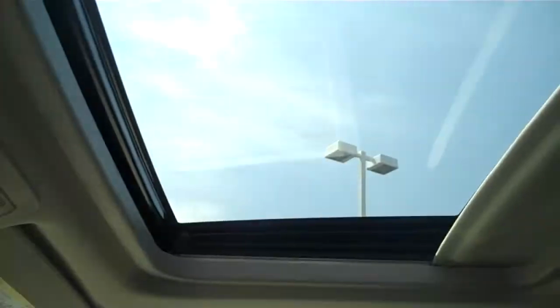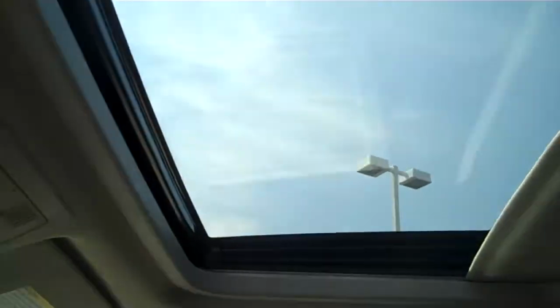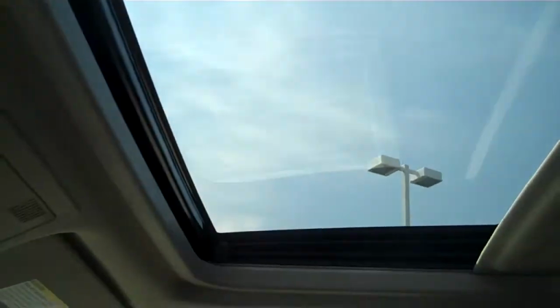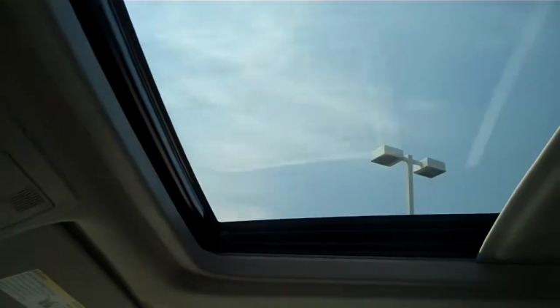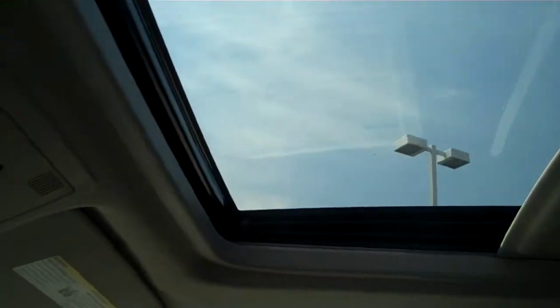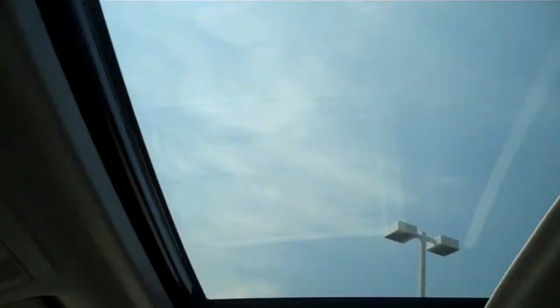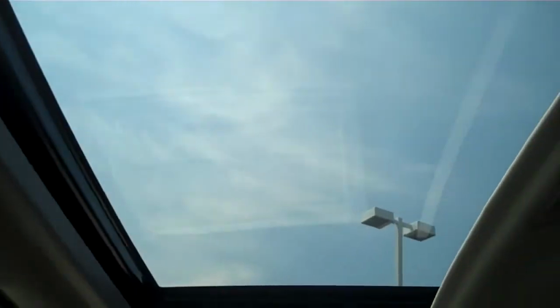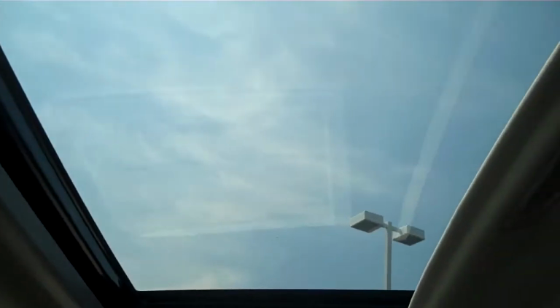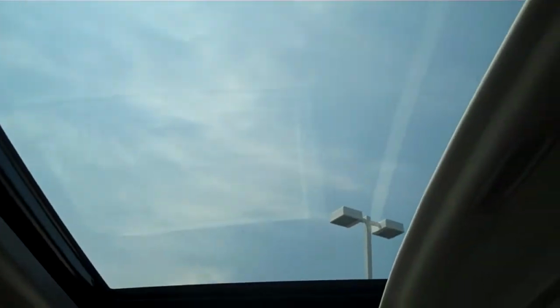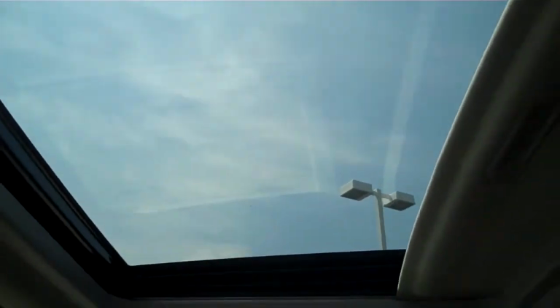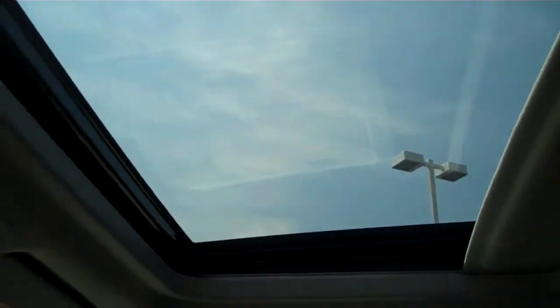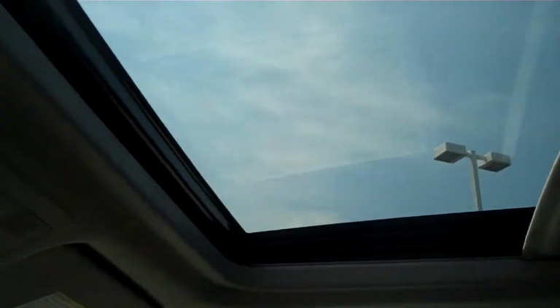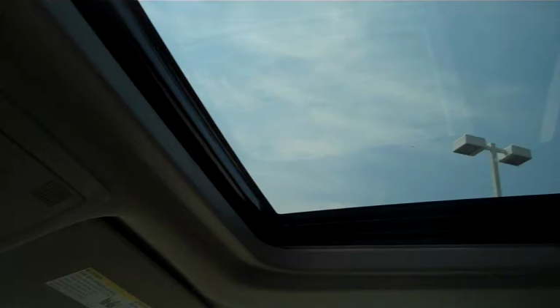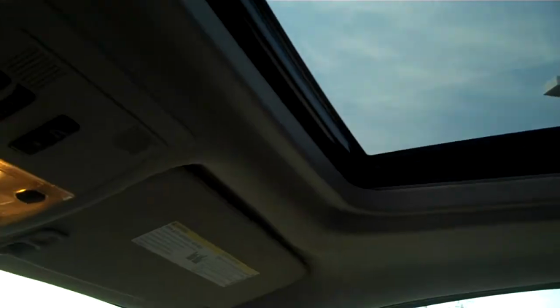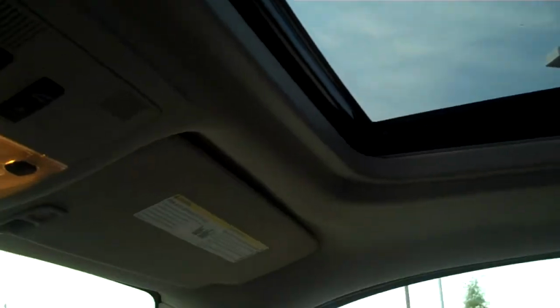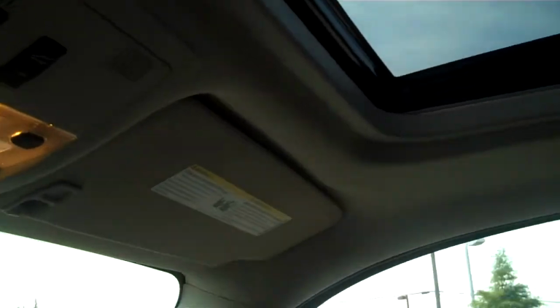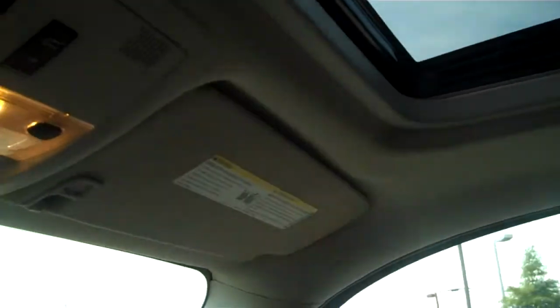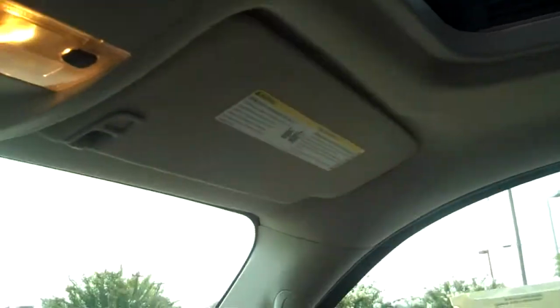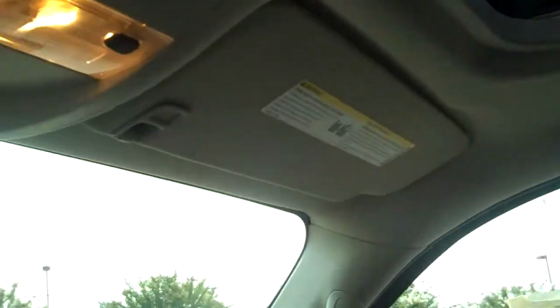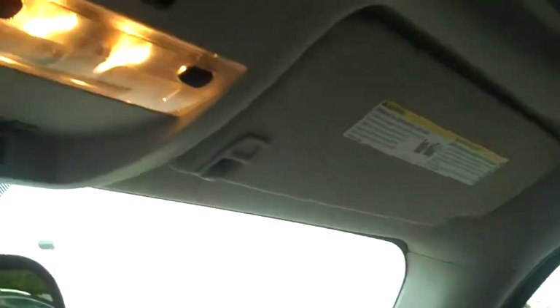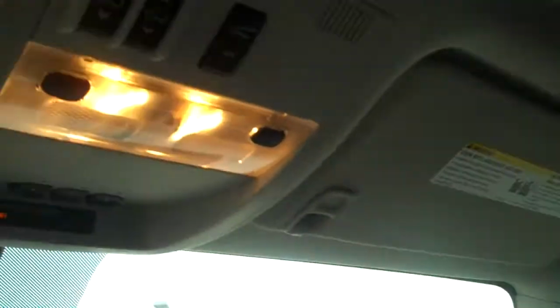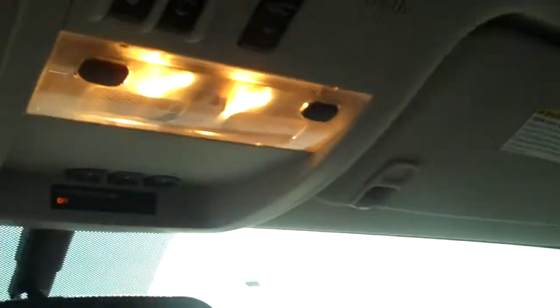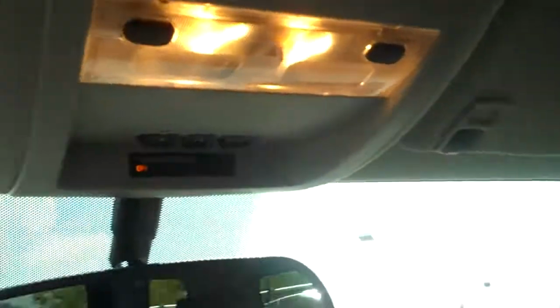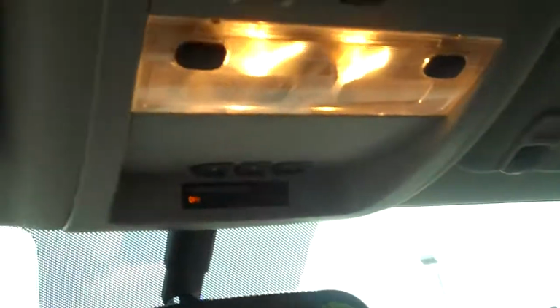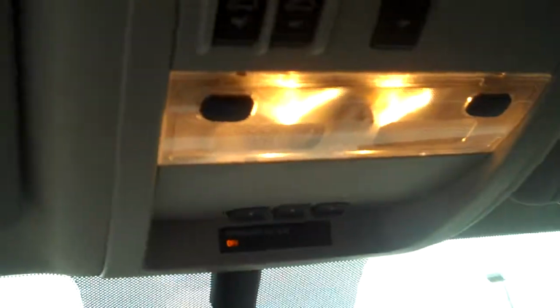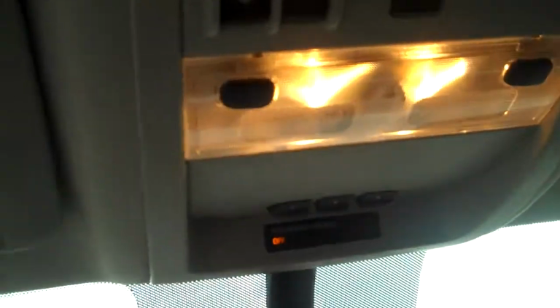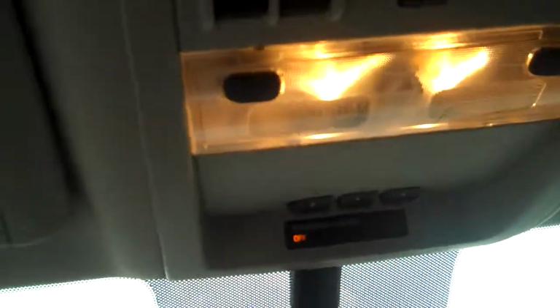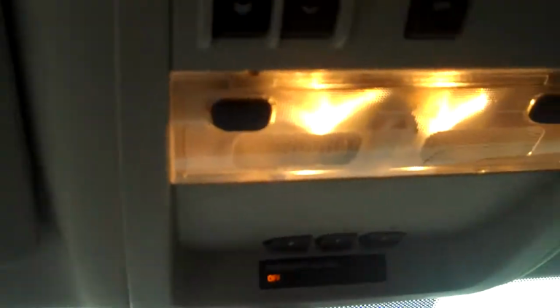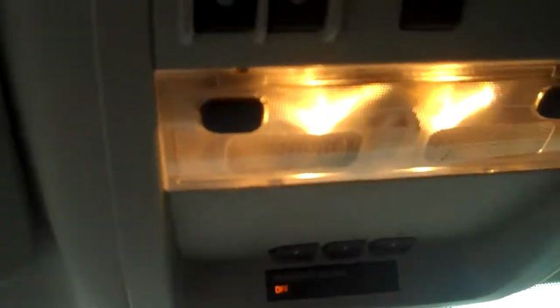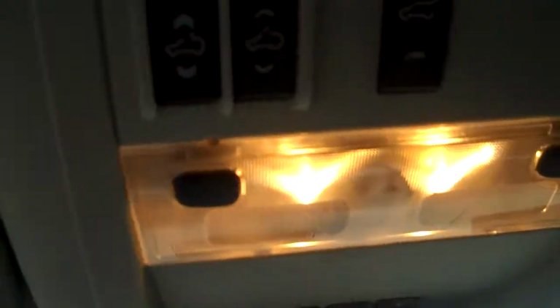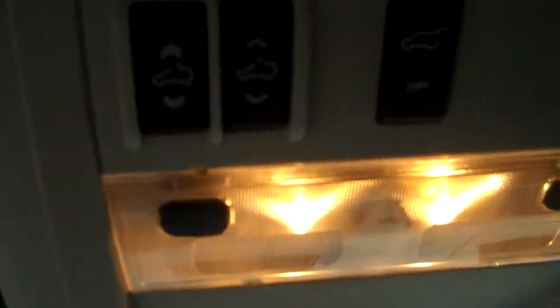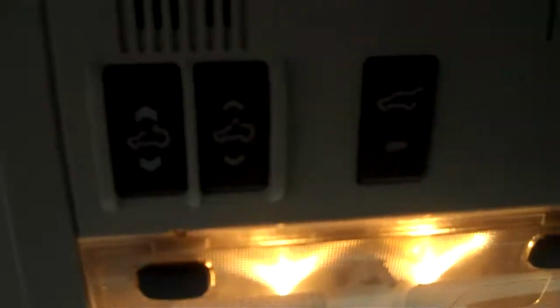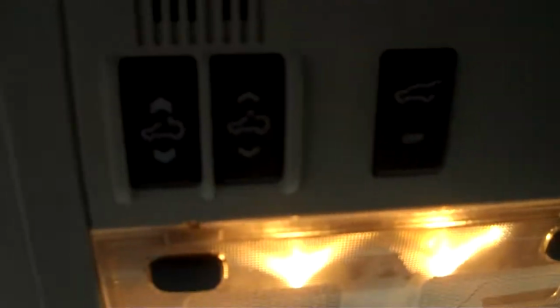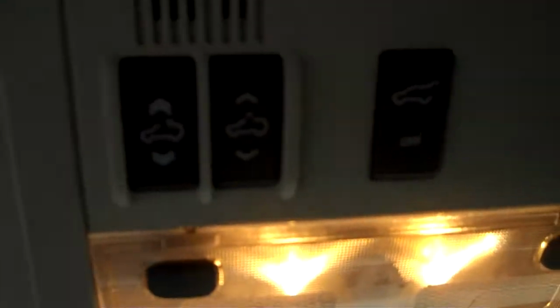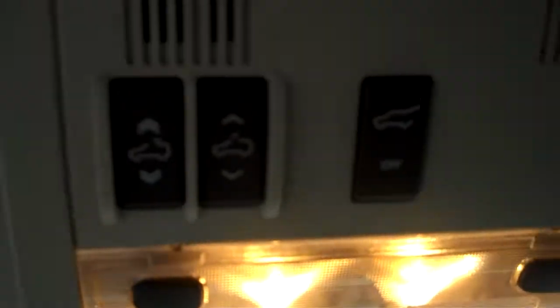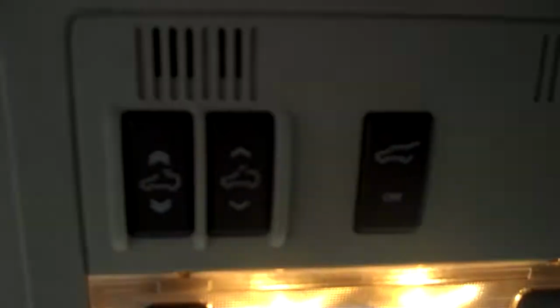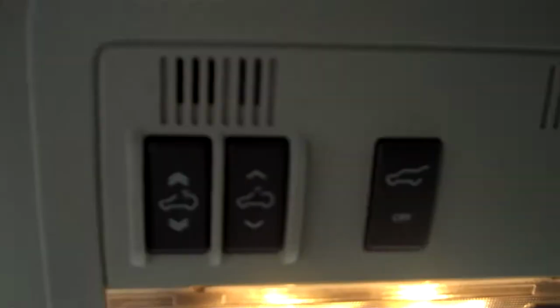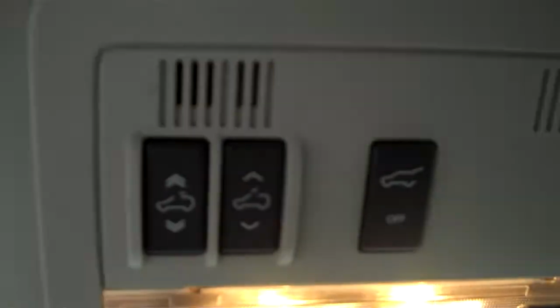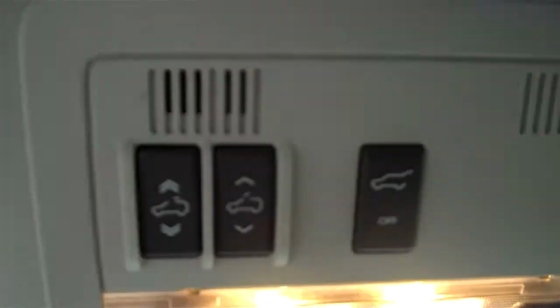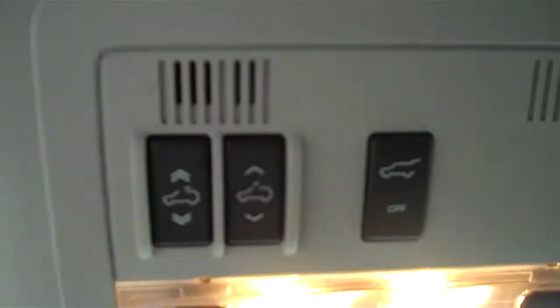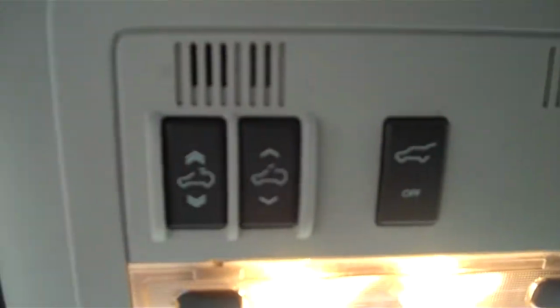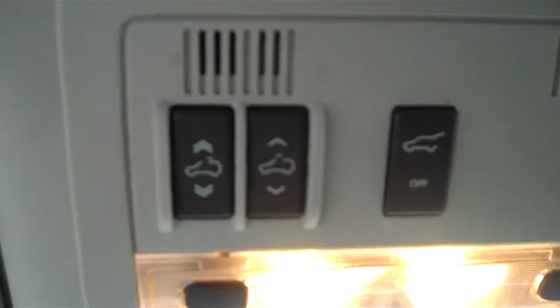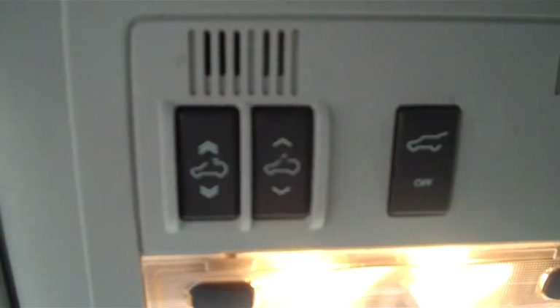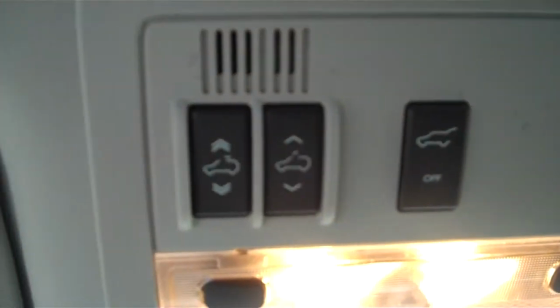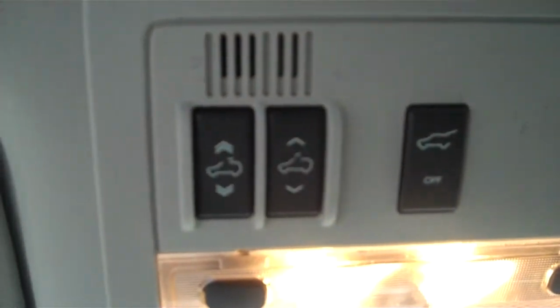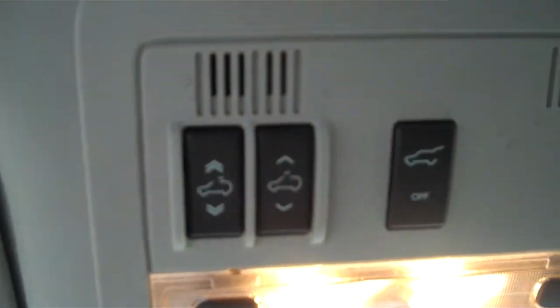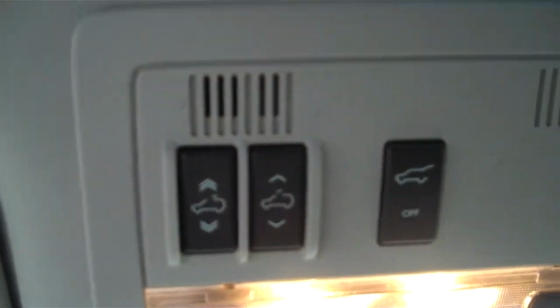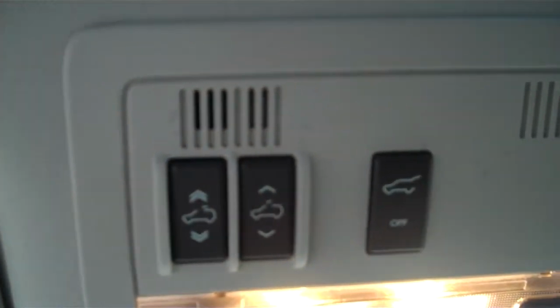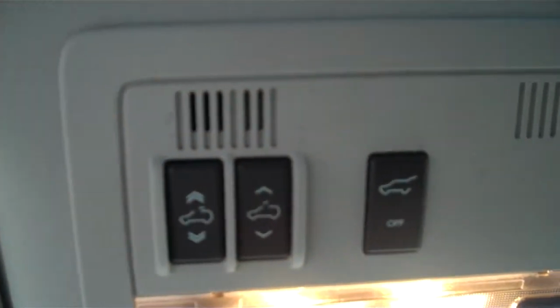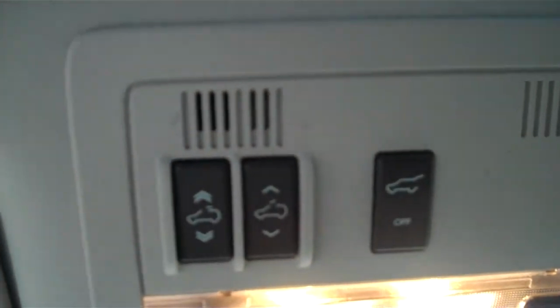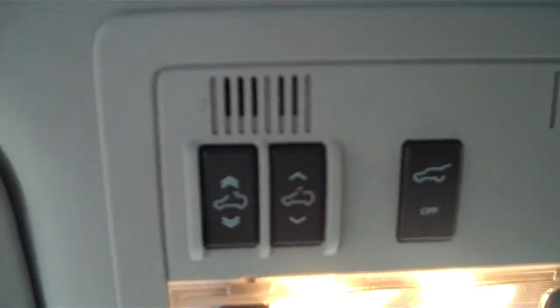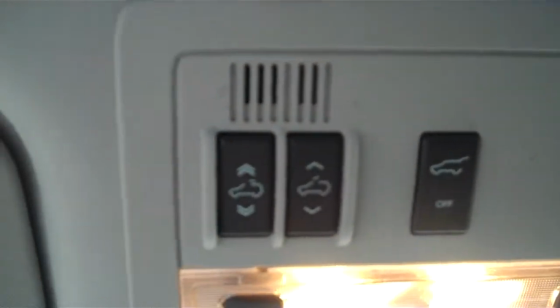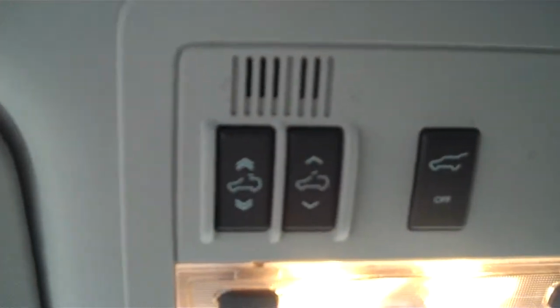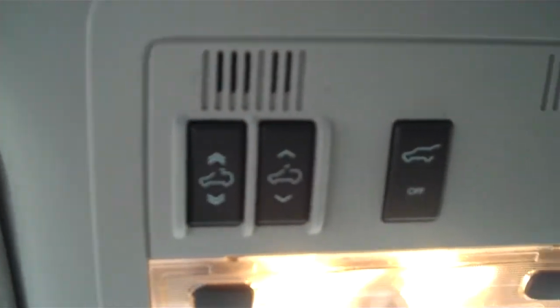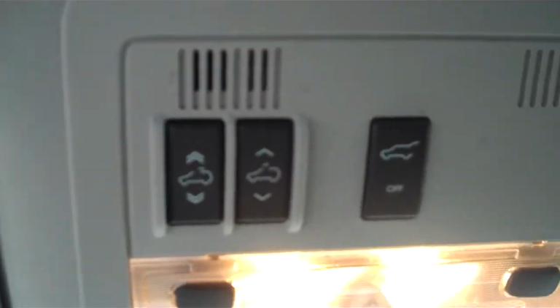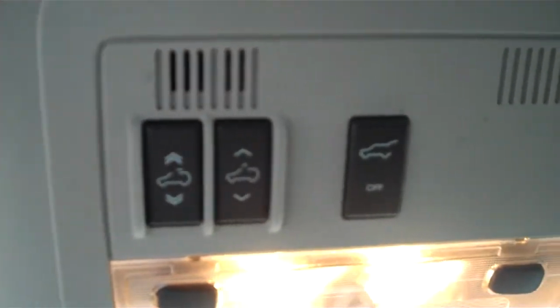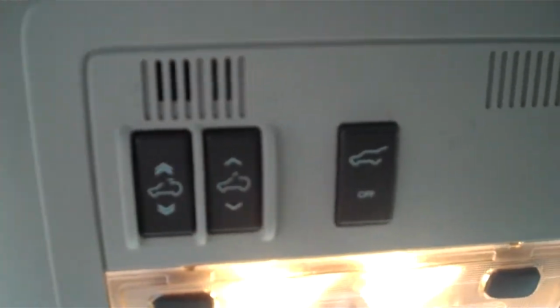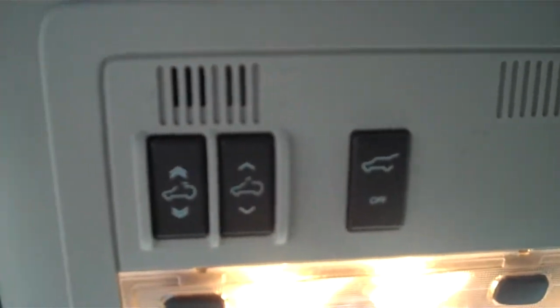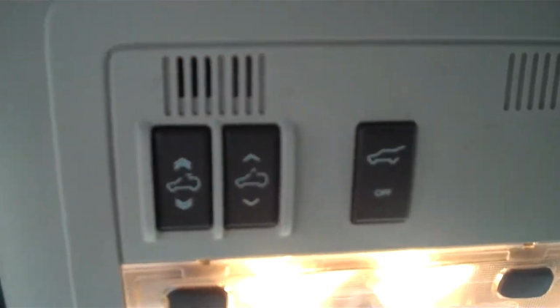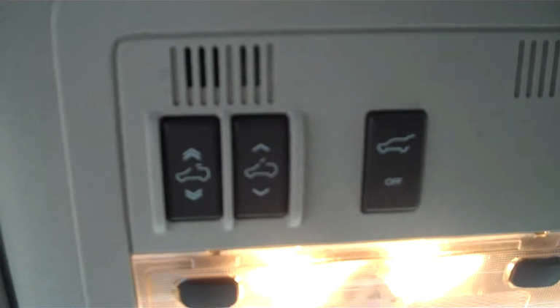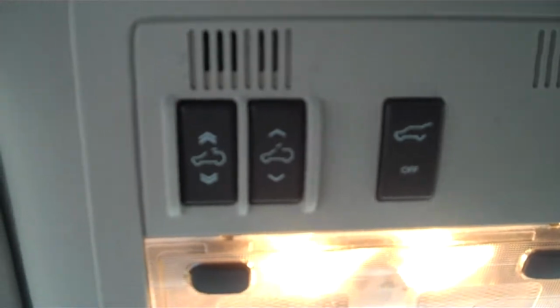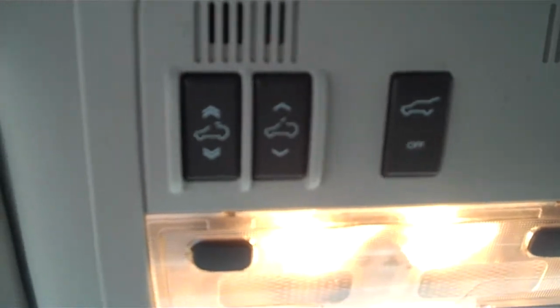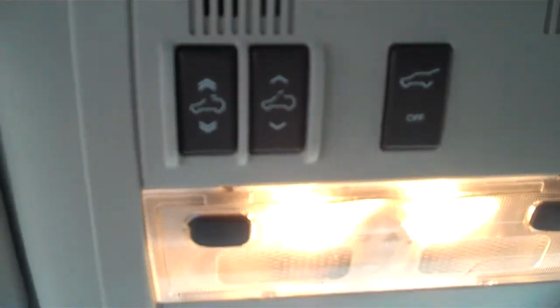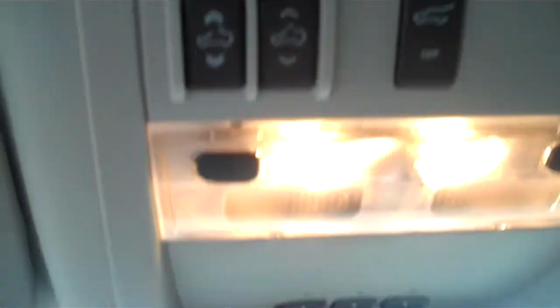The sunroof — of course you've got to have it if it's going to be loaded, right? The controls for it, along with the power lift gate, which I'll get to in a minute.